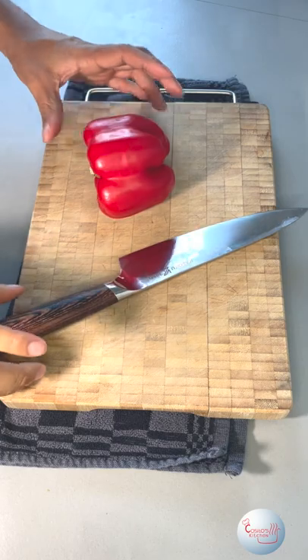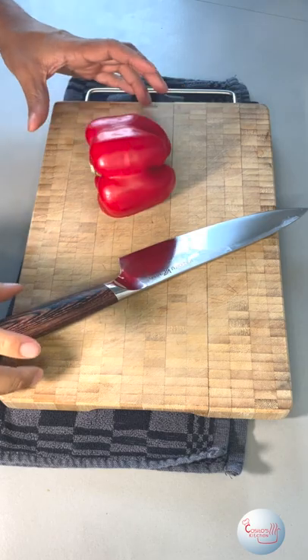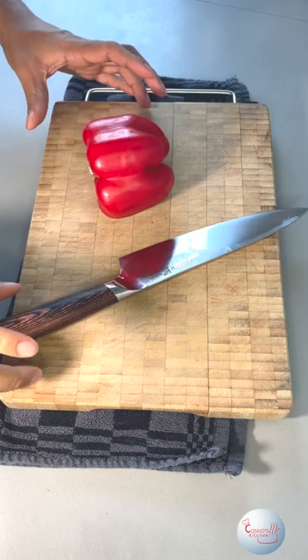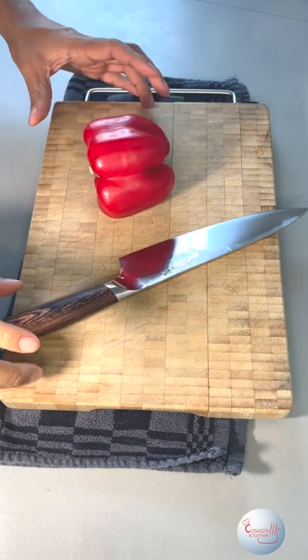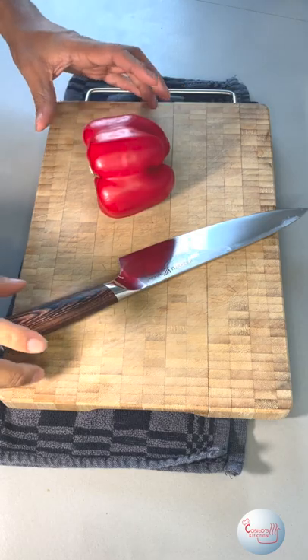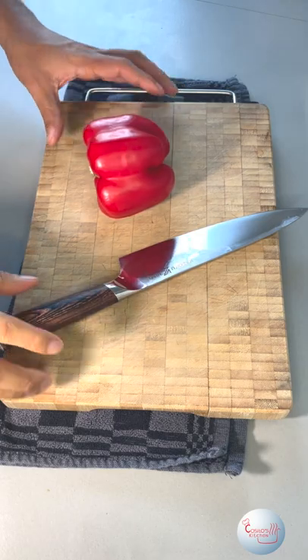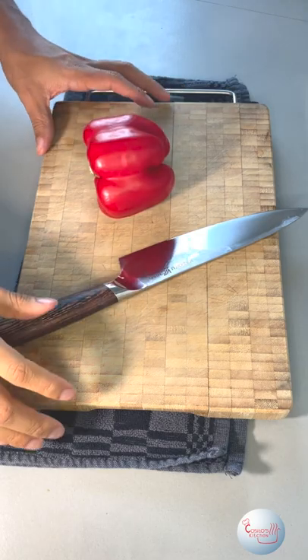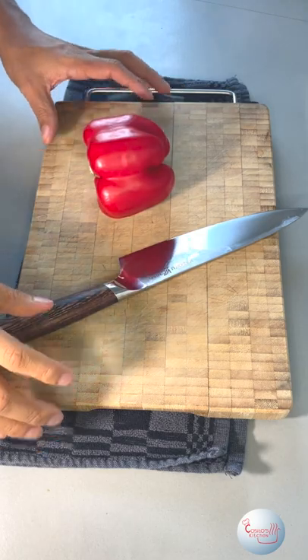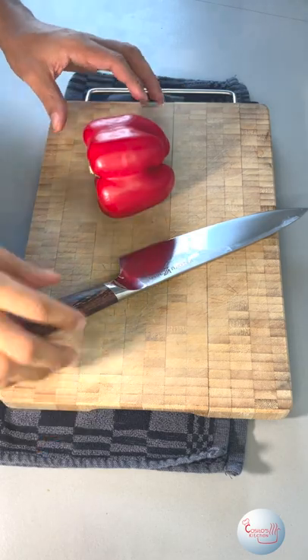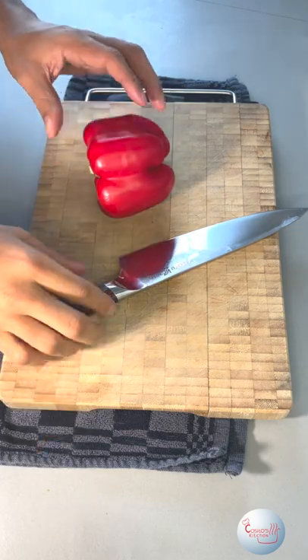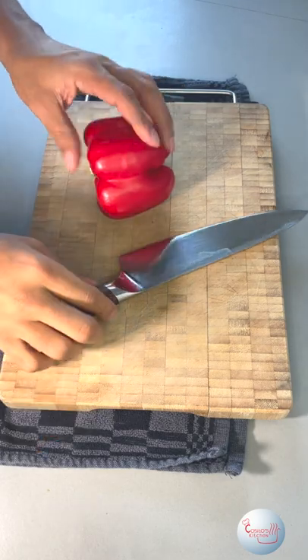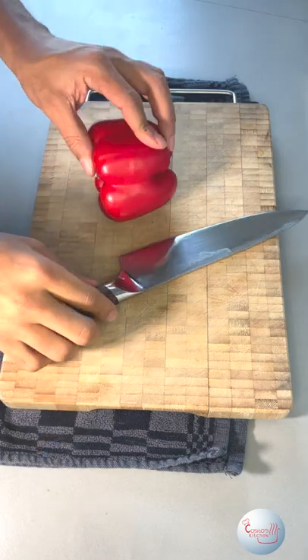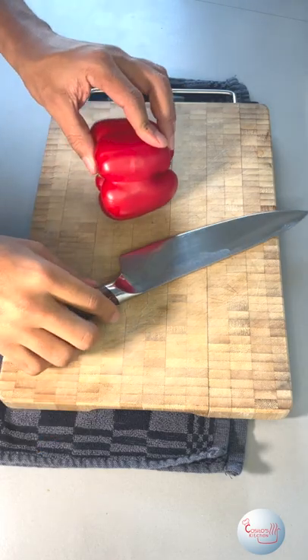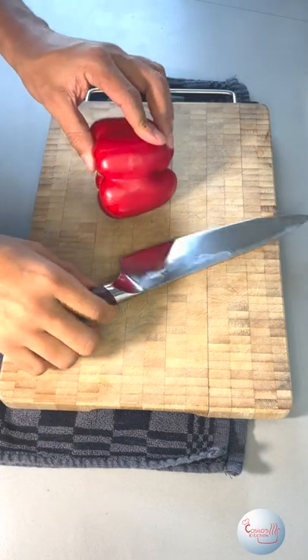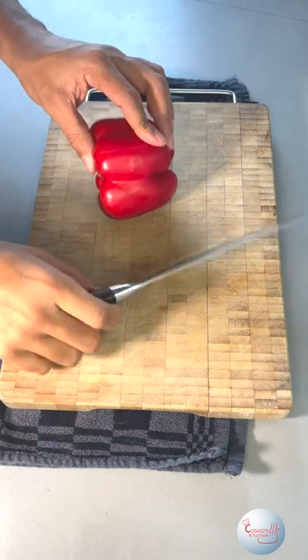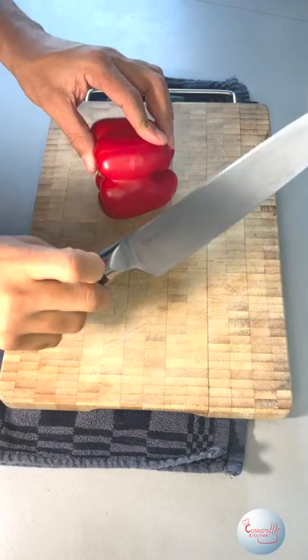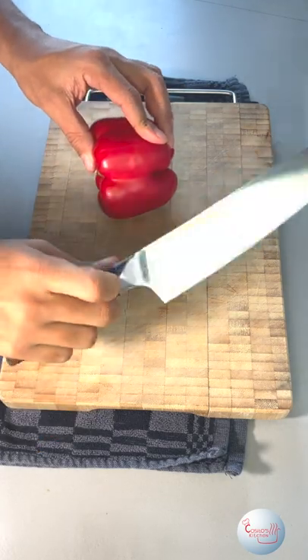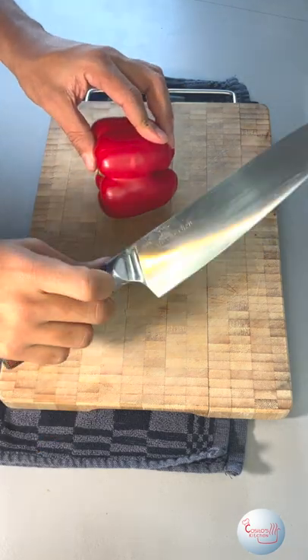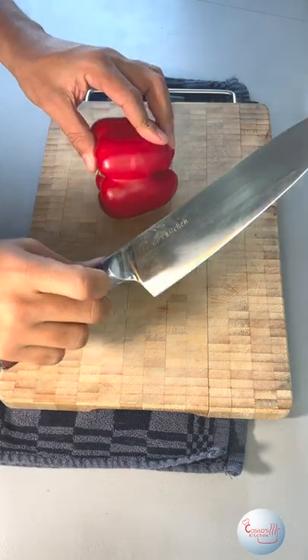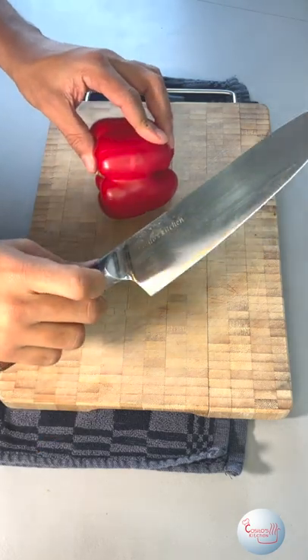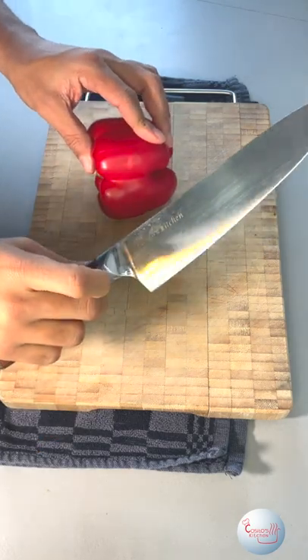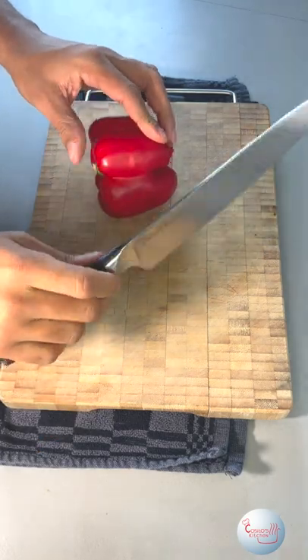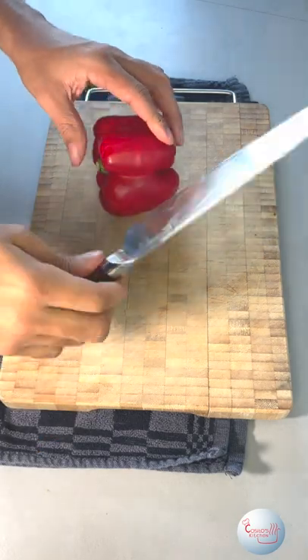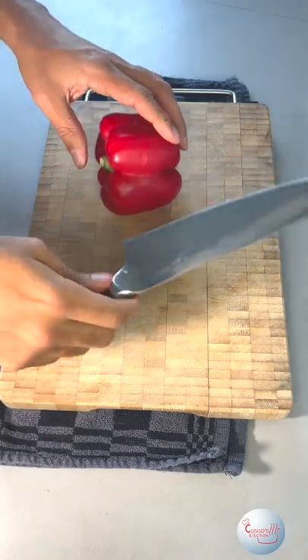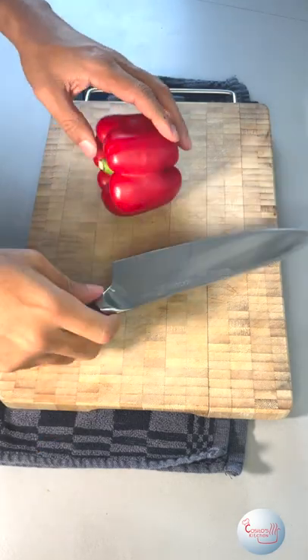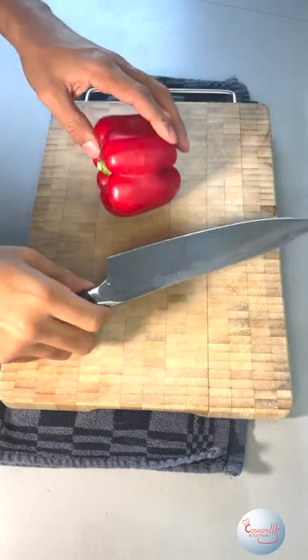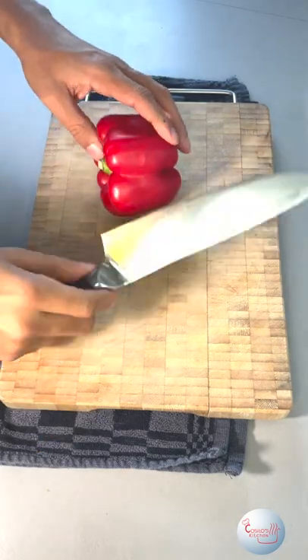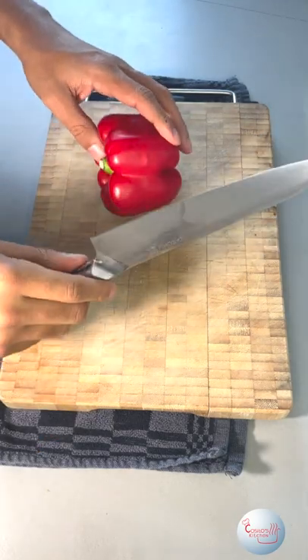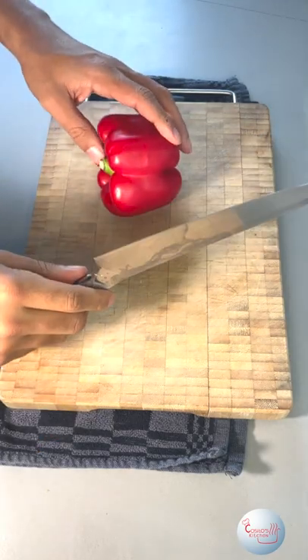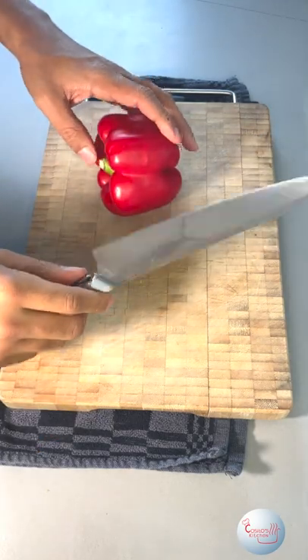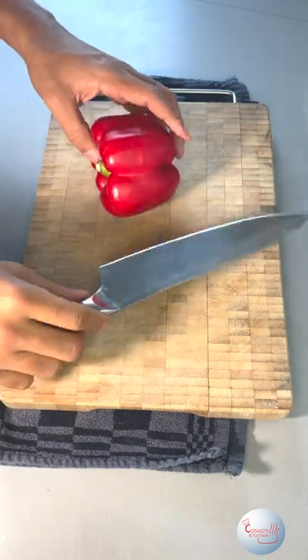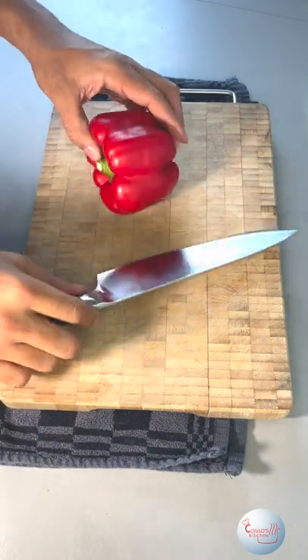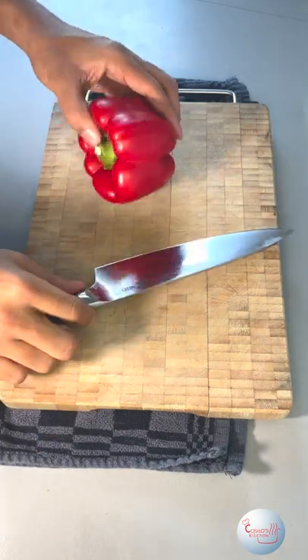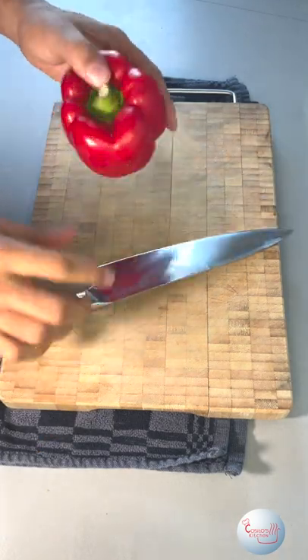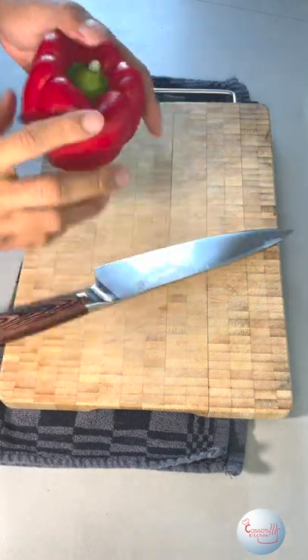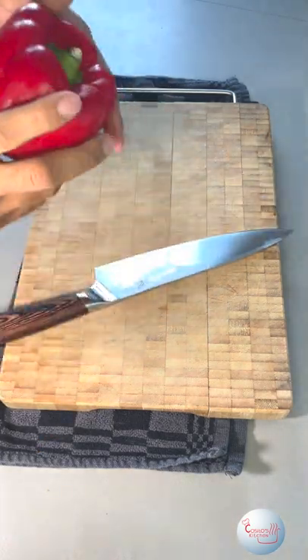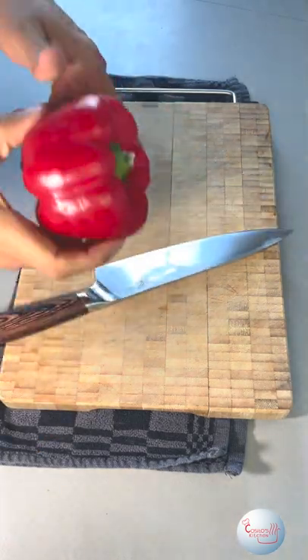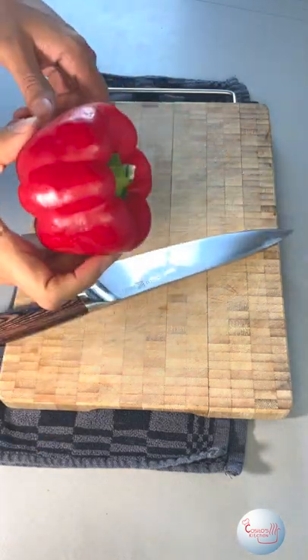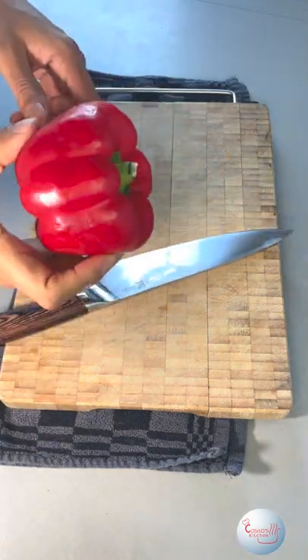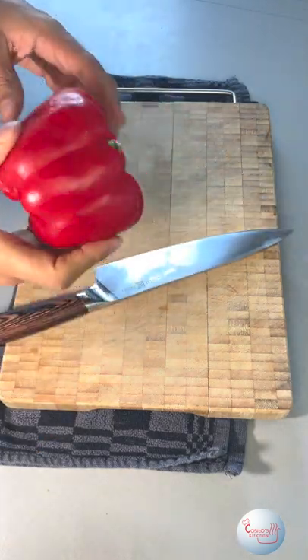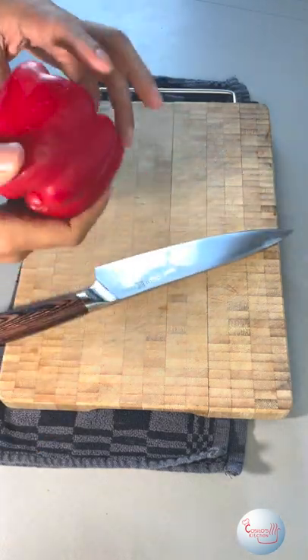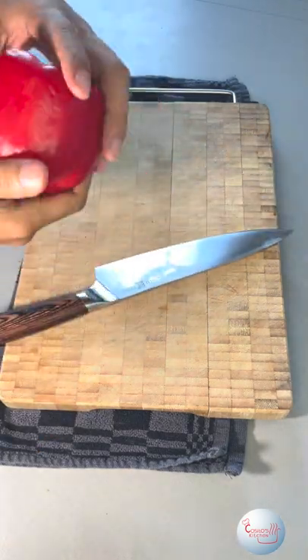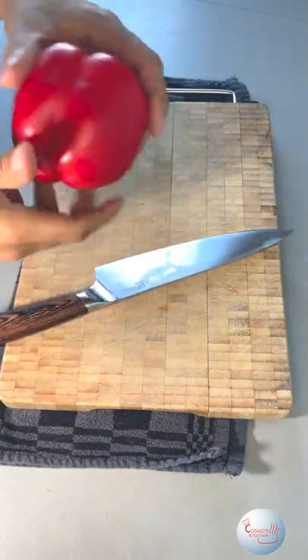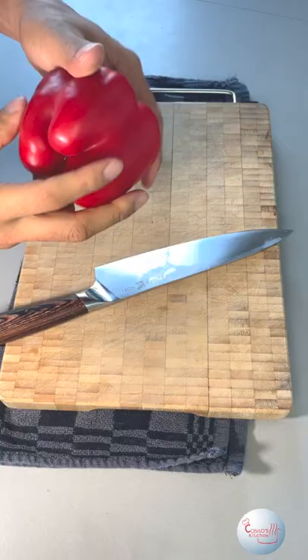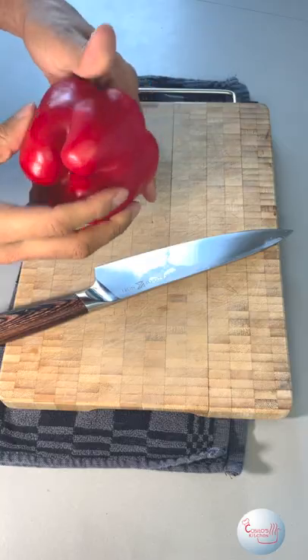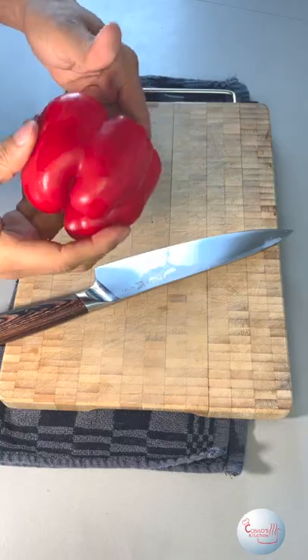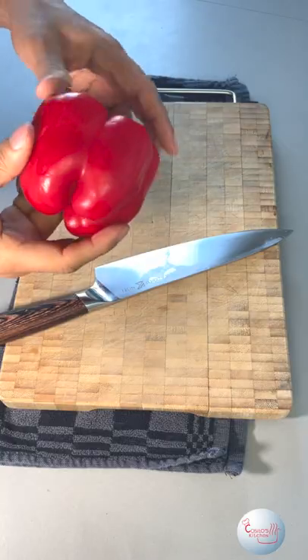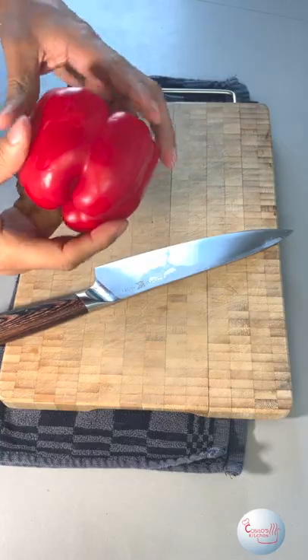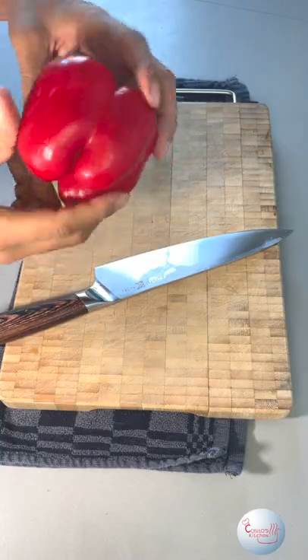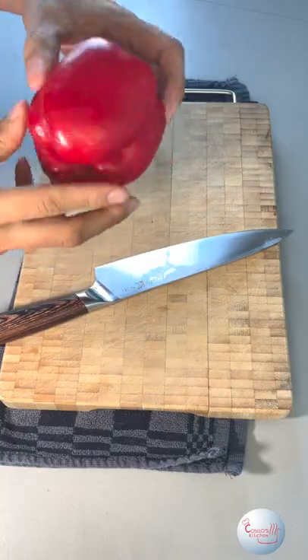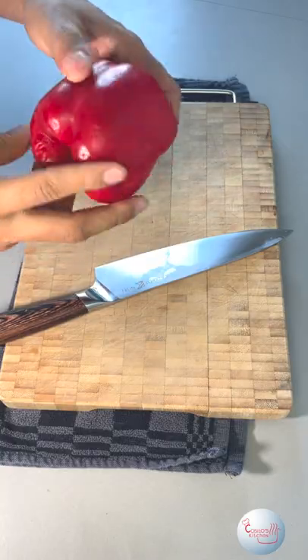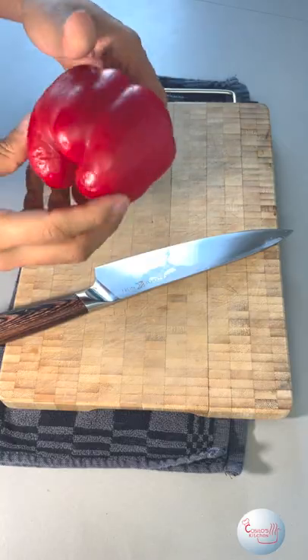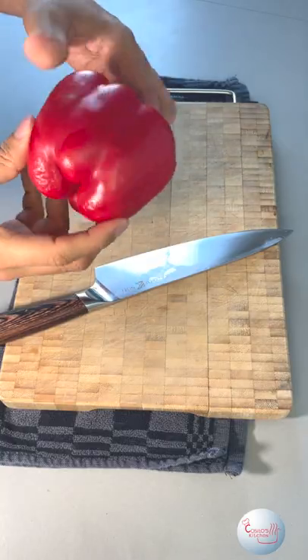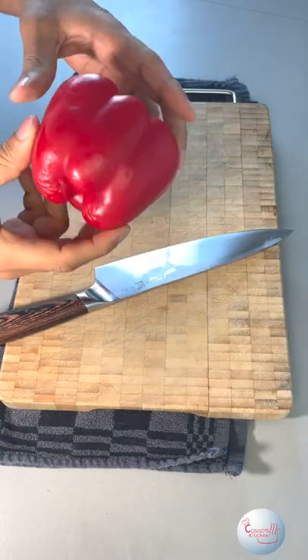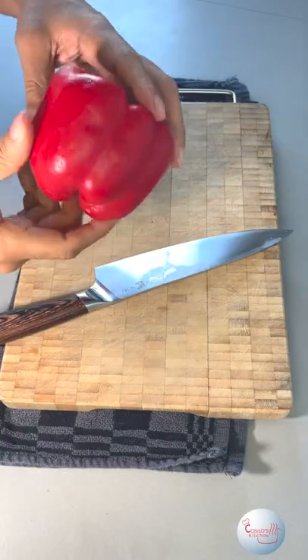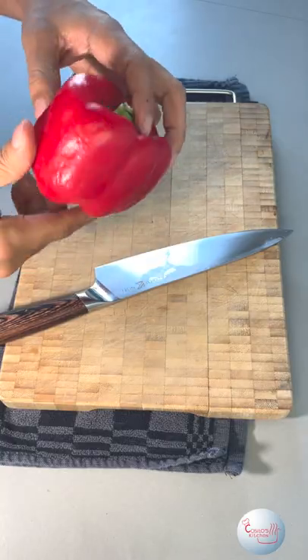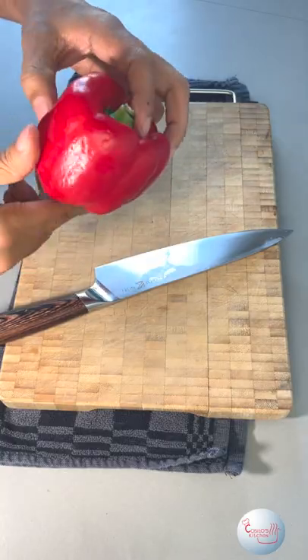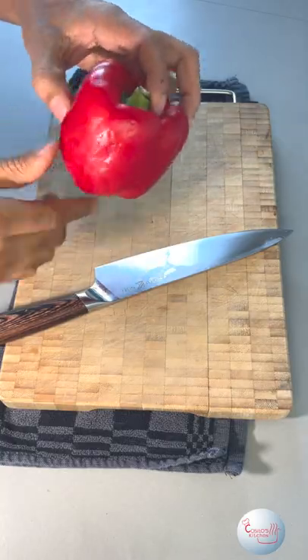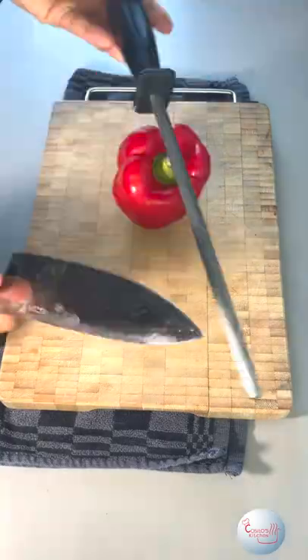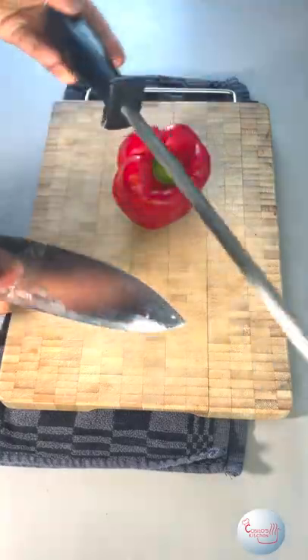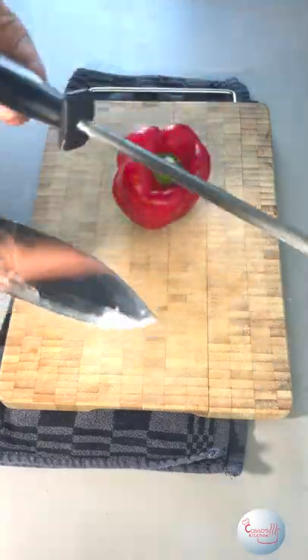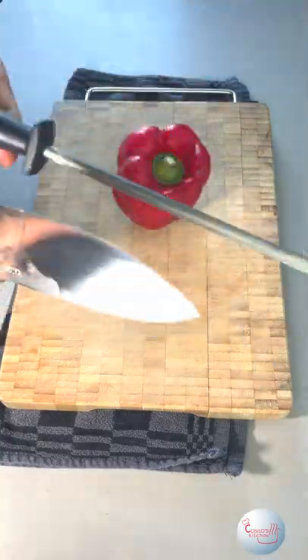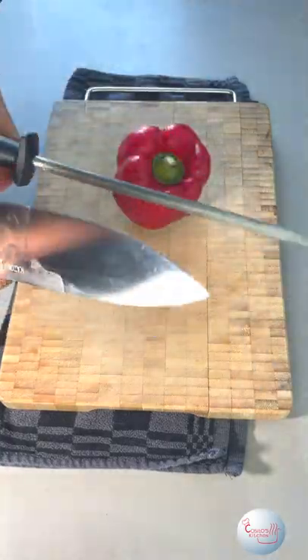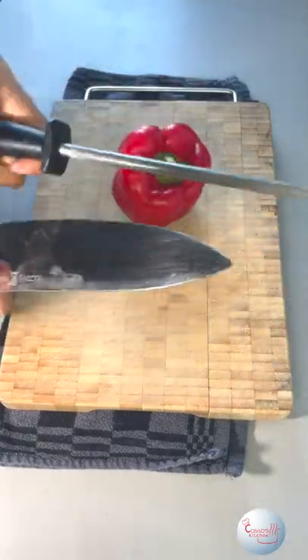Hey guys, how you doing? I got a quick one for you today. This is a quick and easy way to cut a paprika without basically any waste.